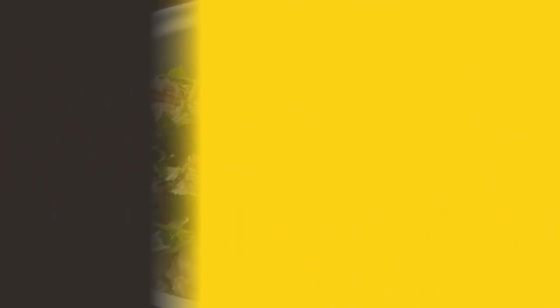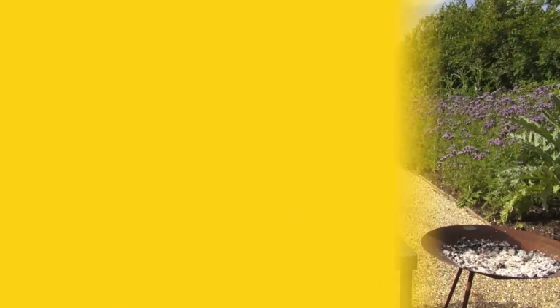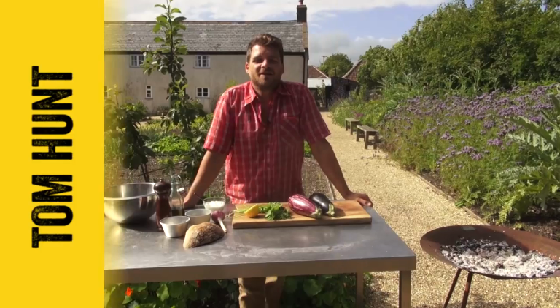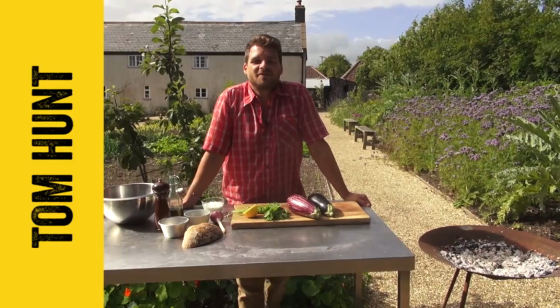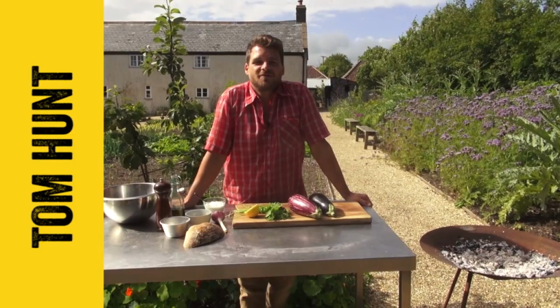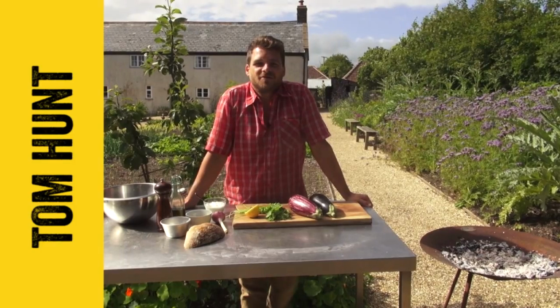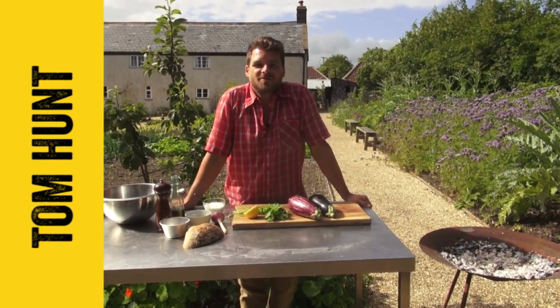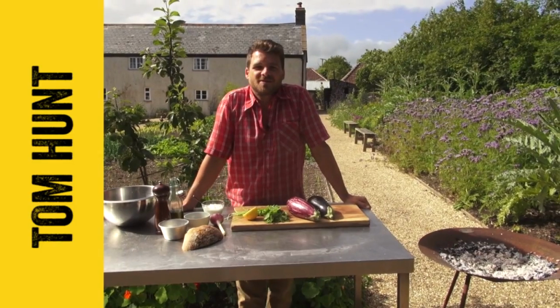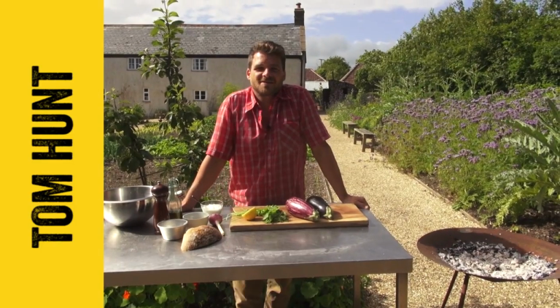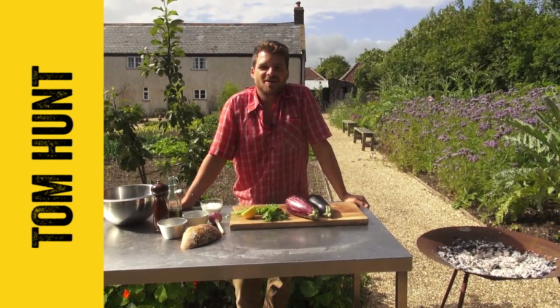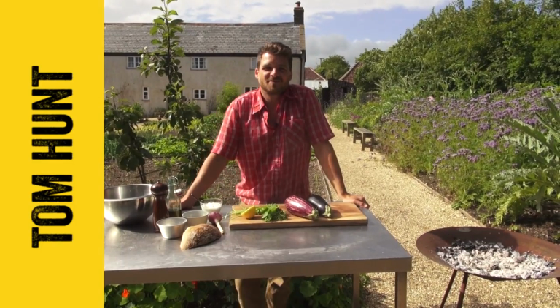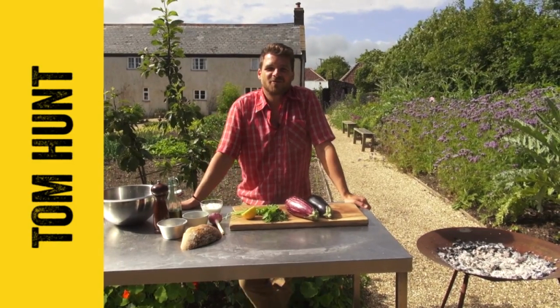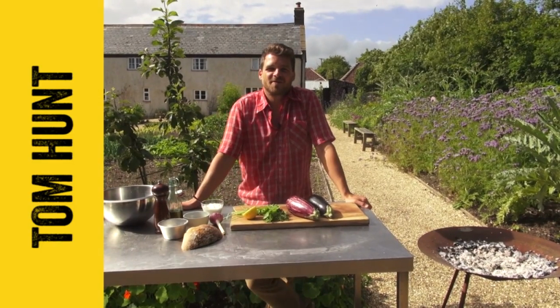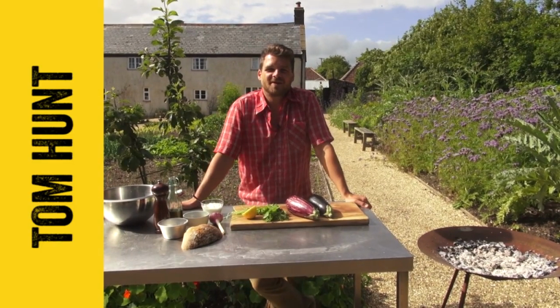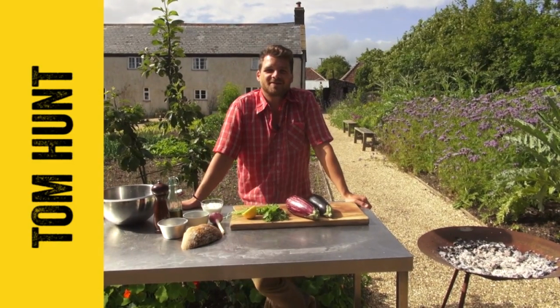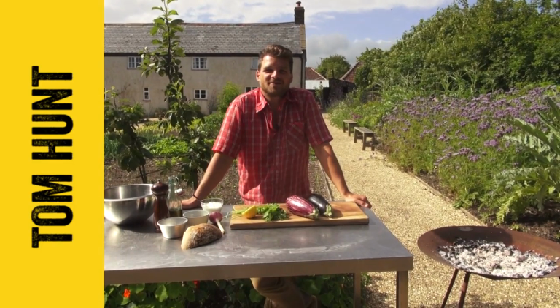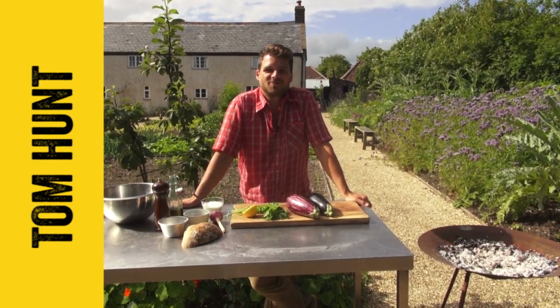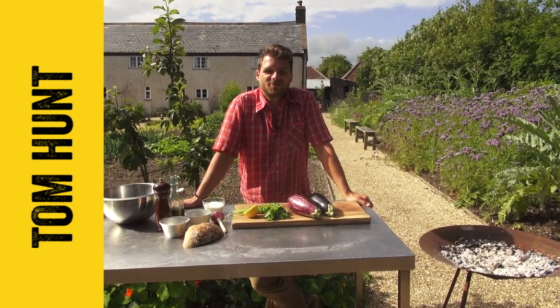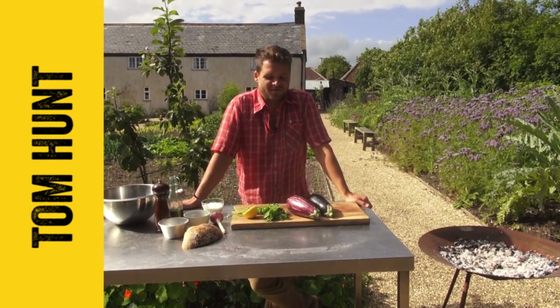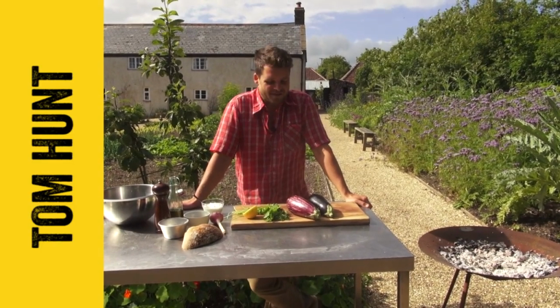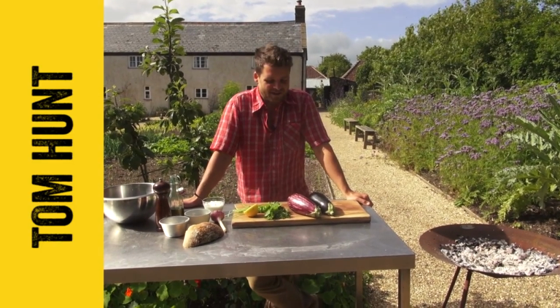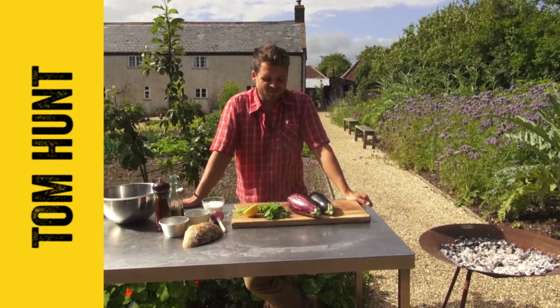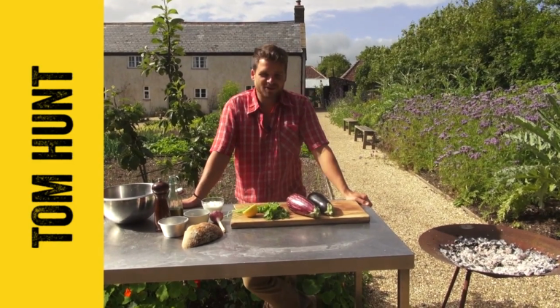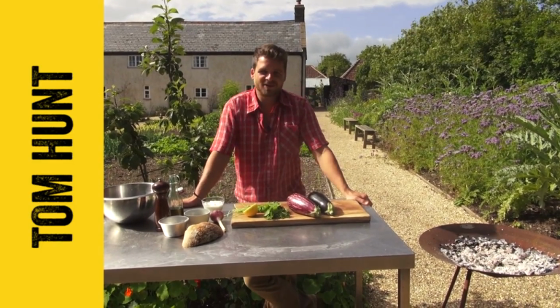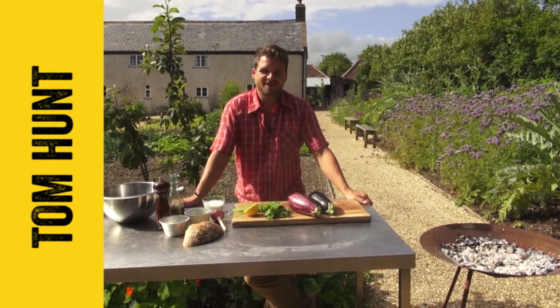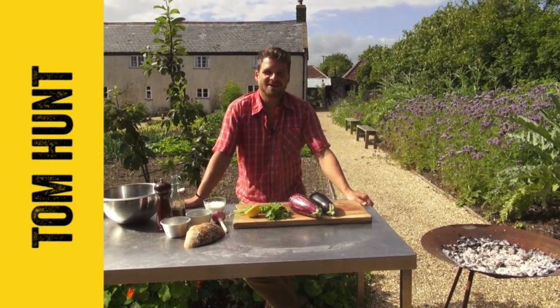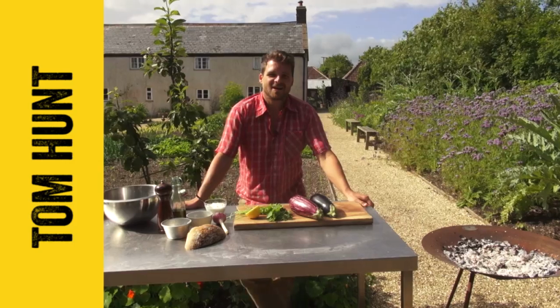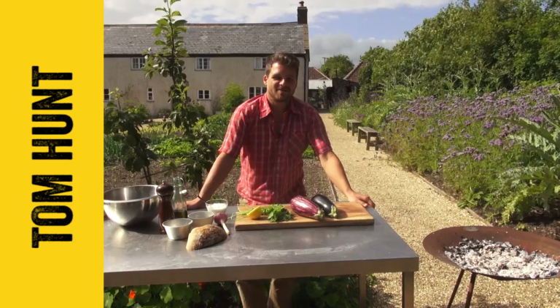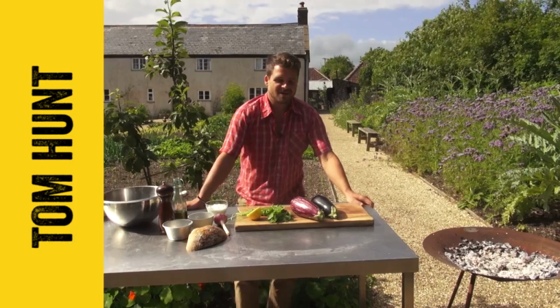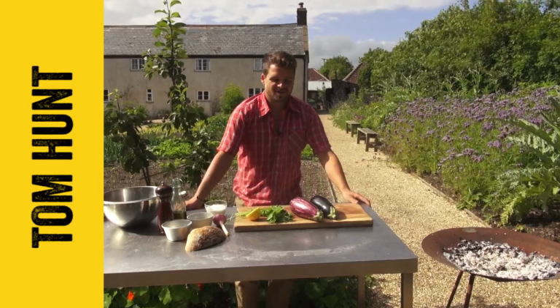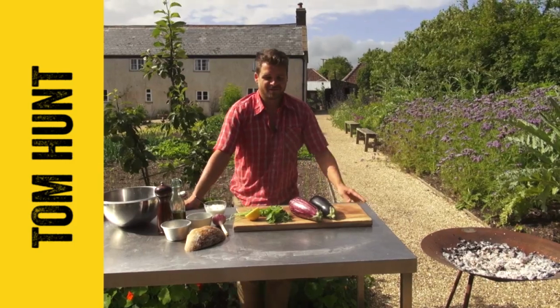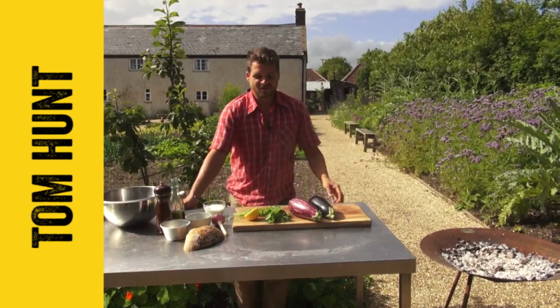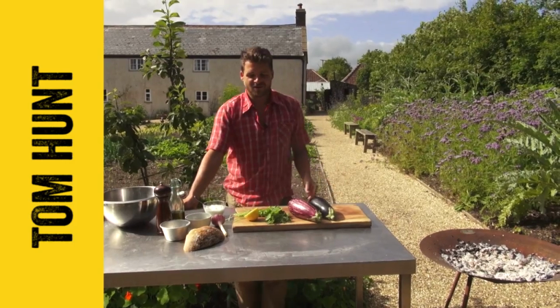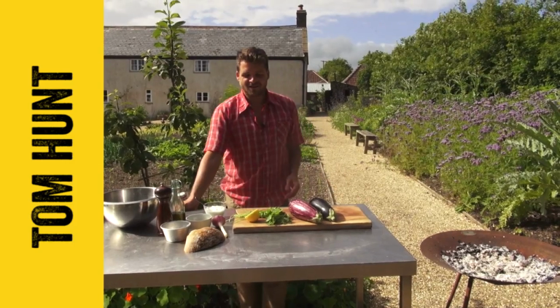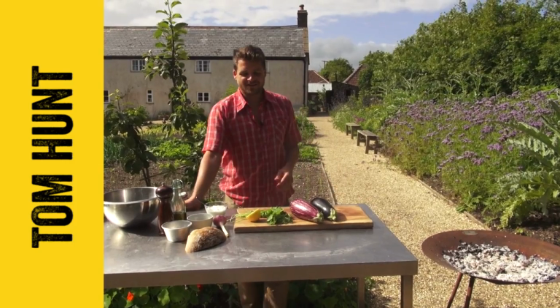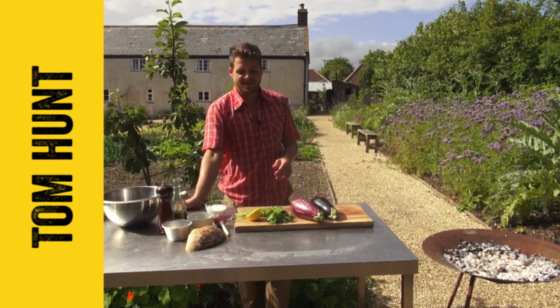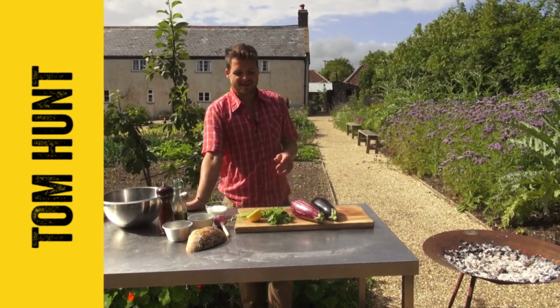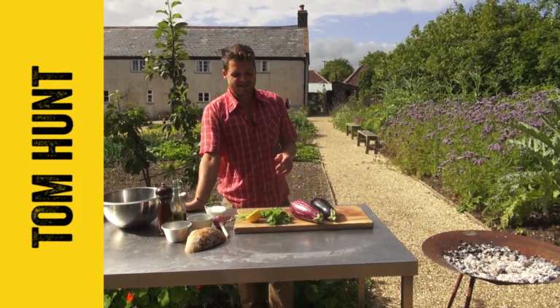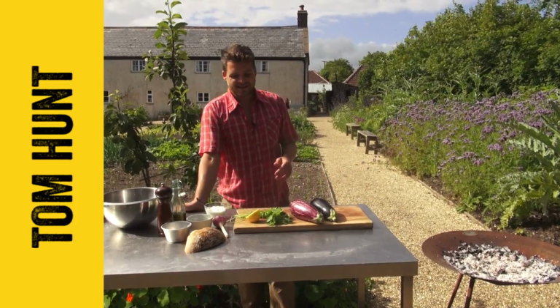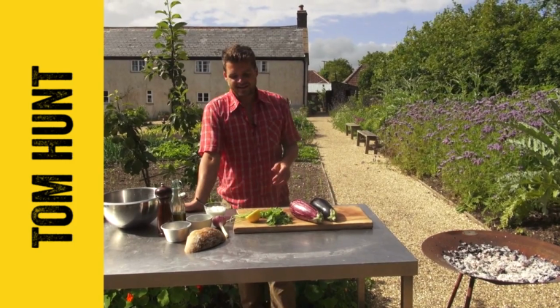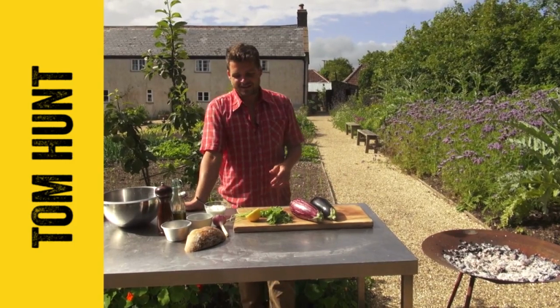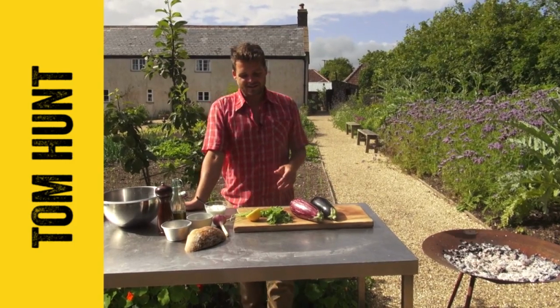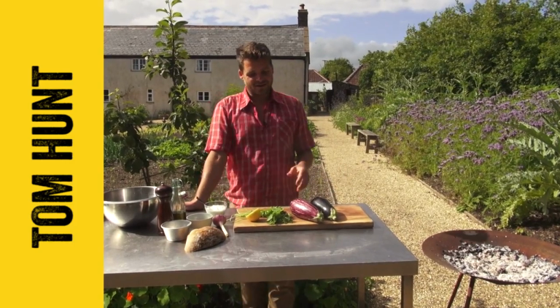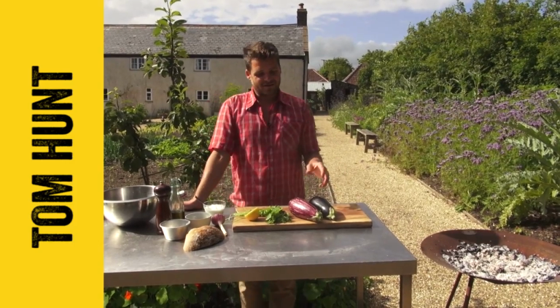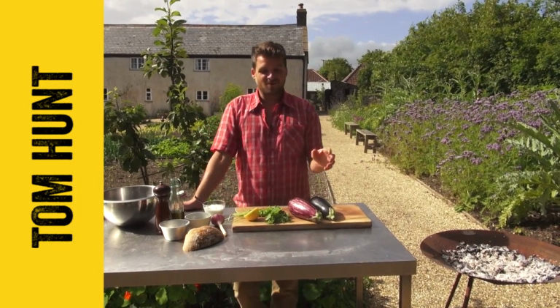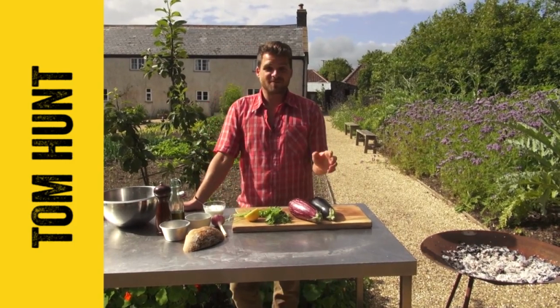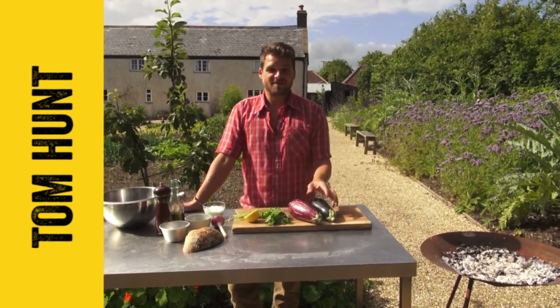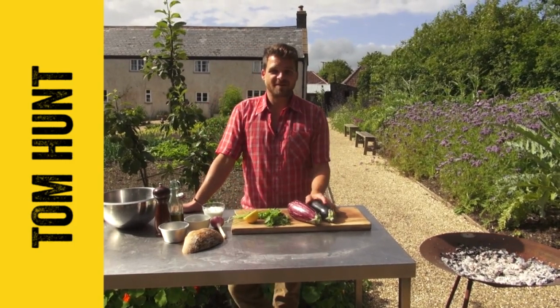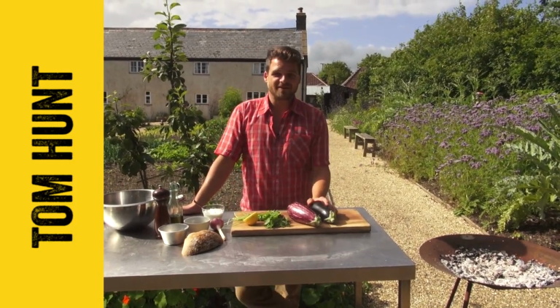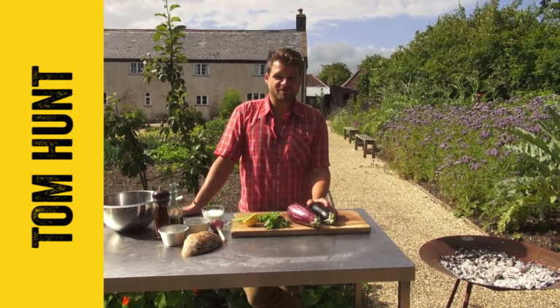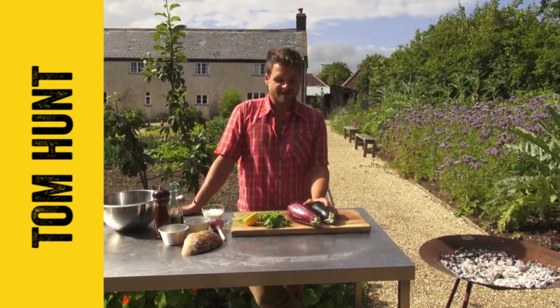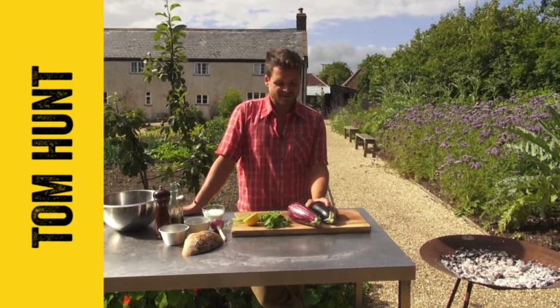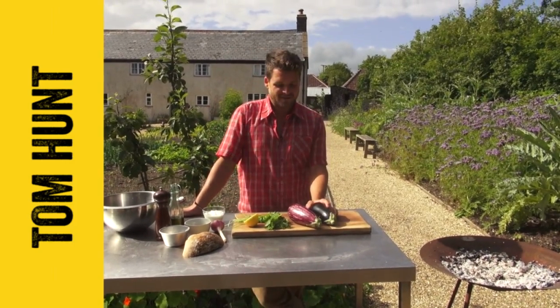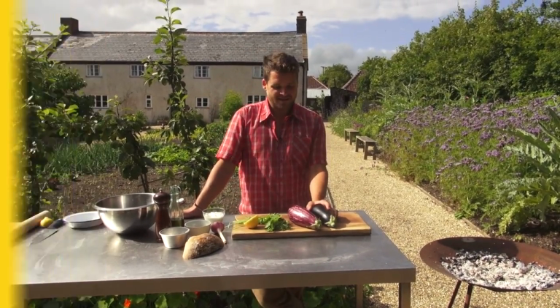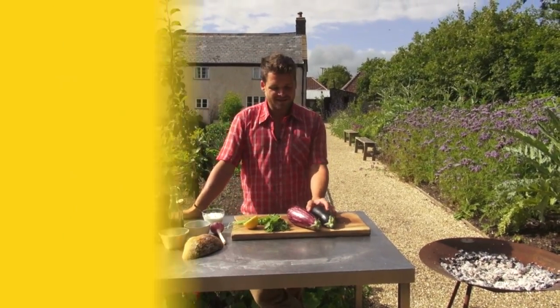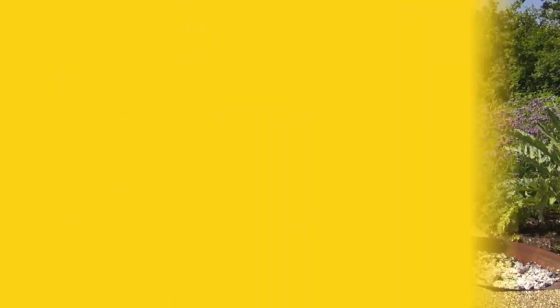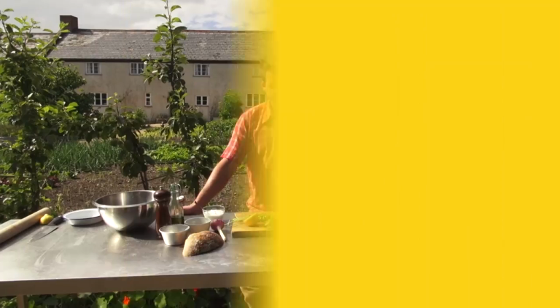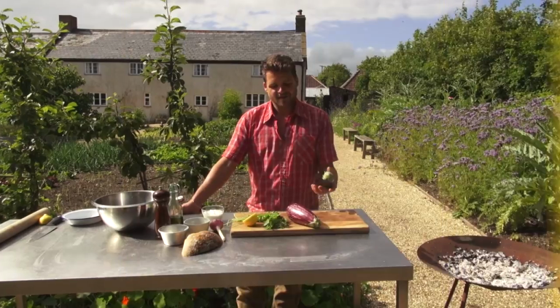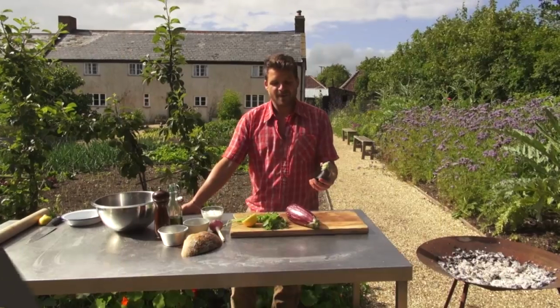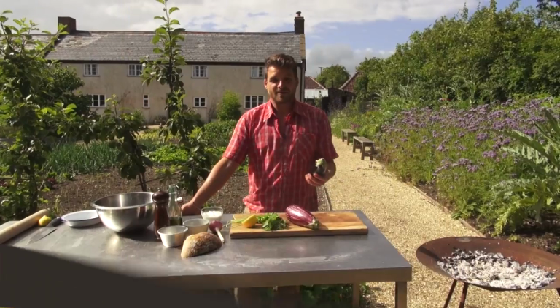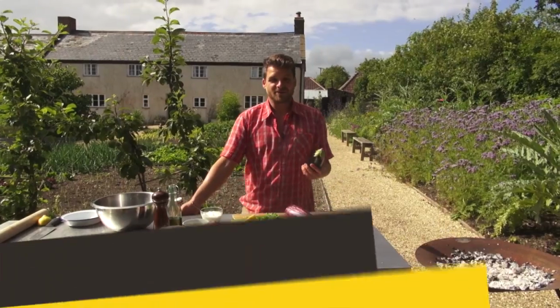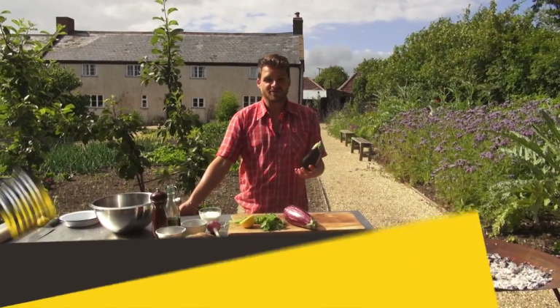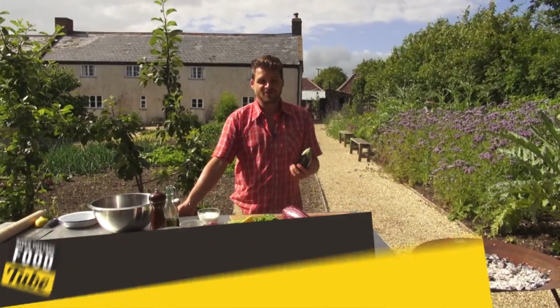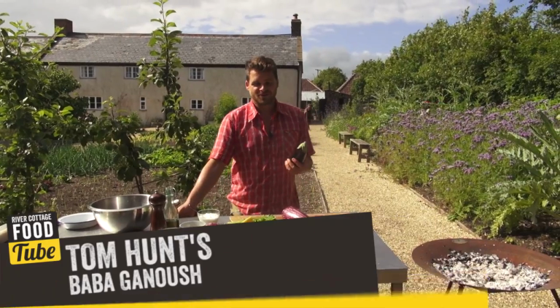Hi FoodTubers, I'm Tom Hunt, author of The Natural Cook. I'm here at River Cottage today to cook one of my favourite recipes, Baba Ganoush.